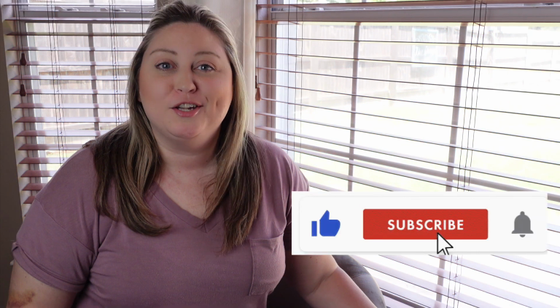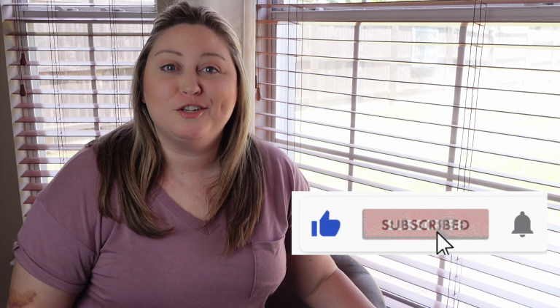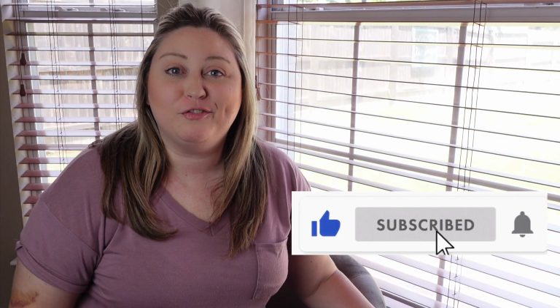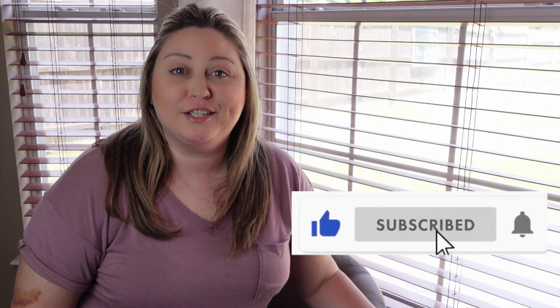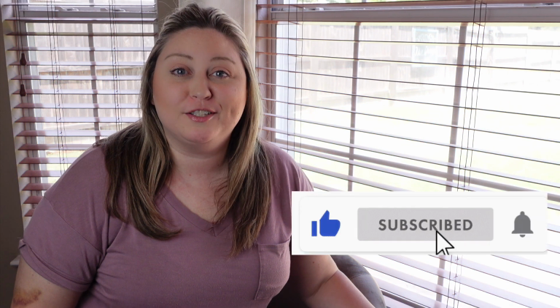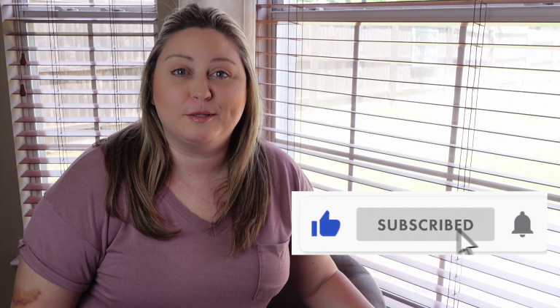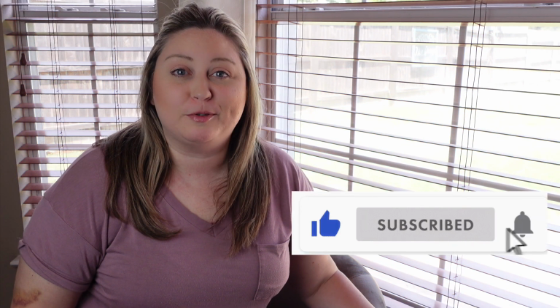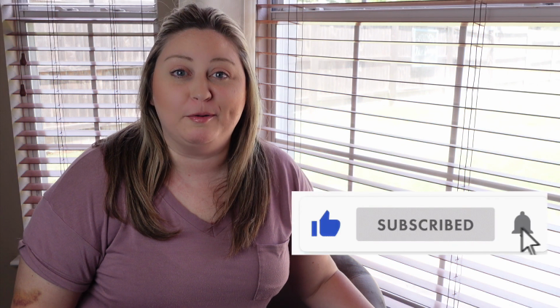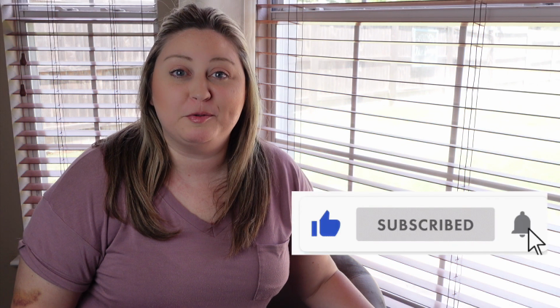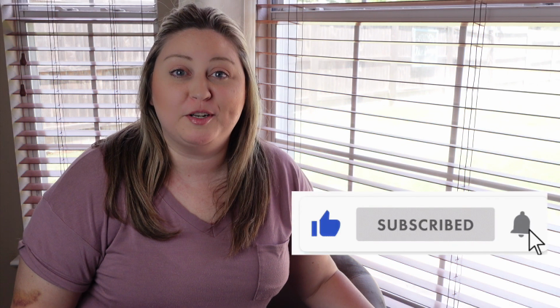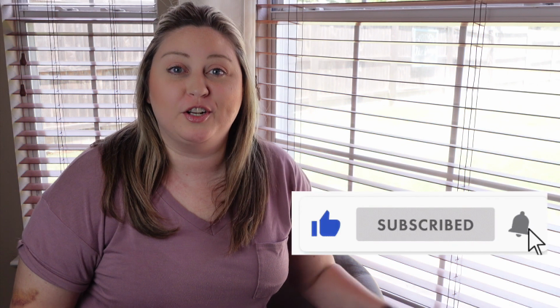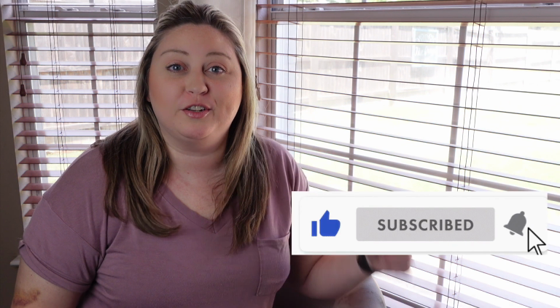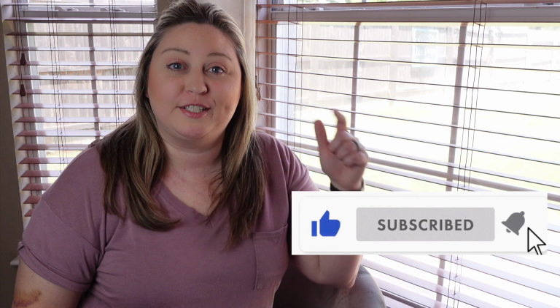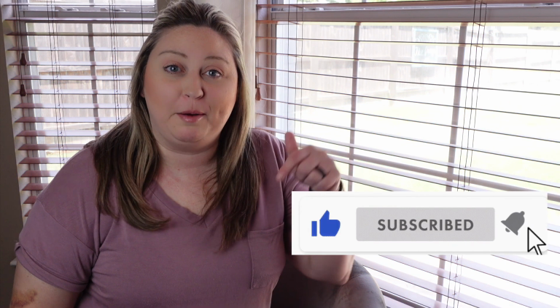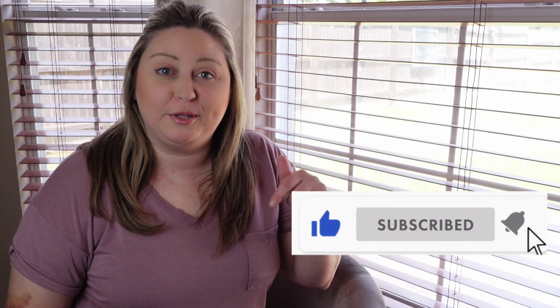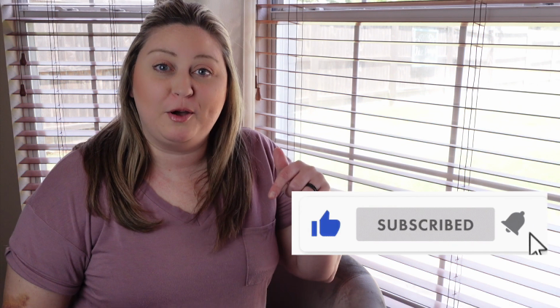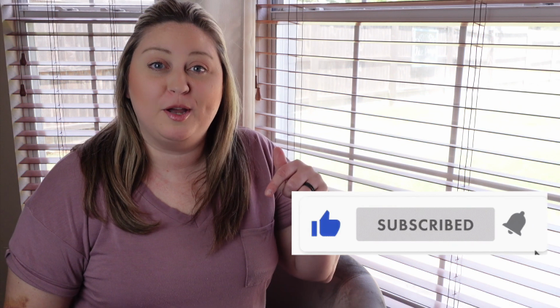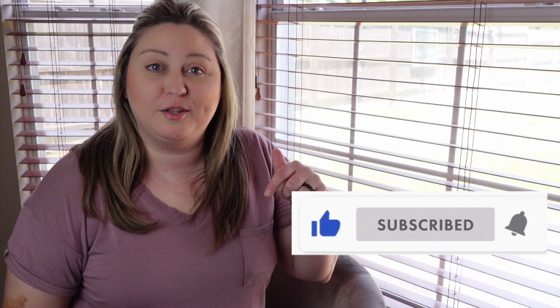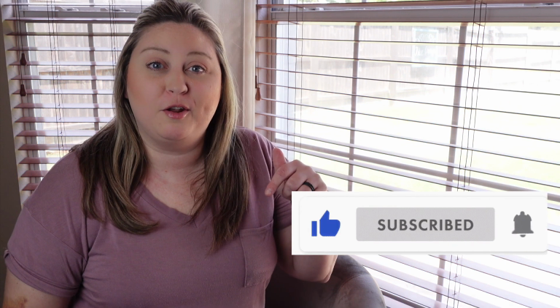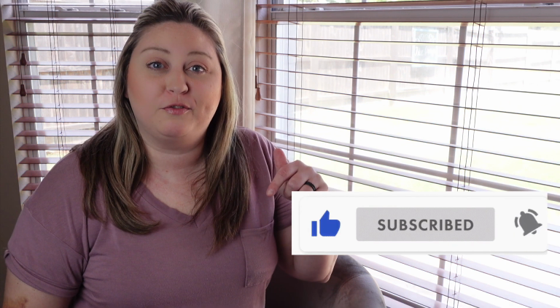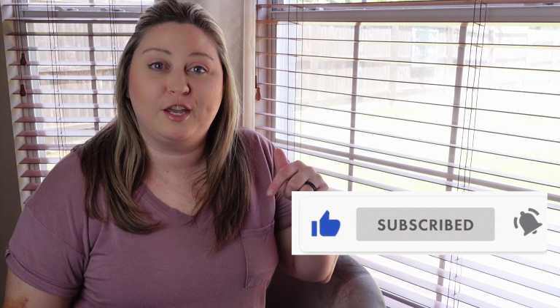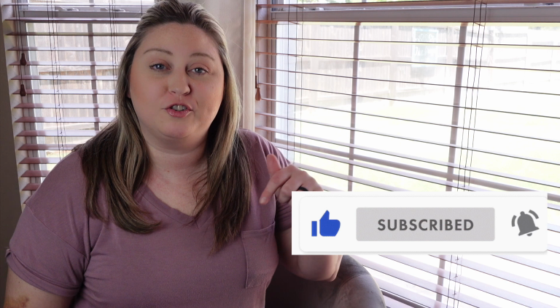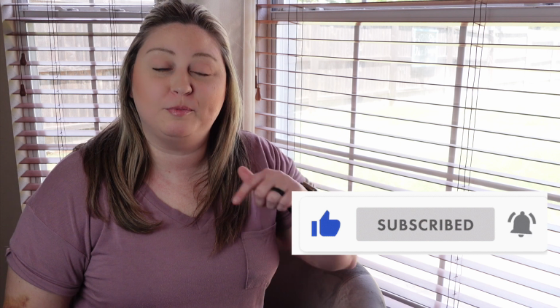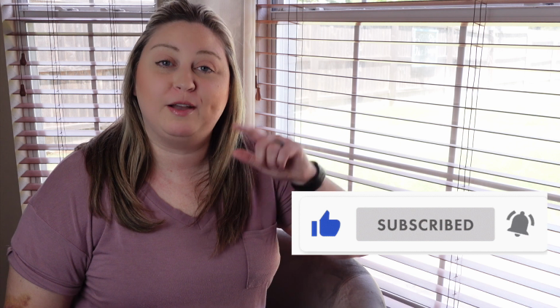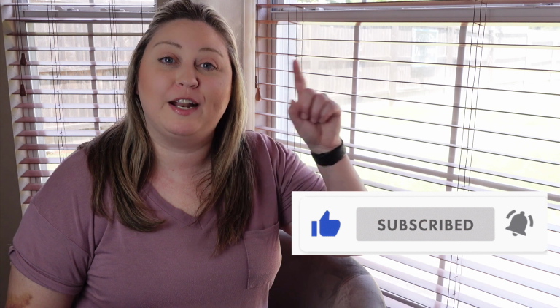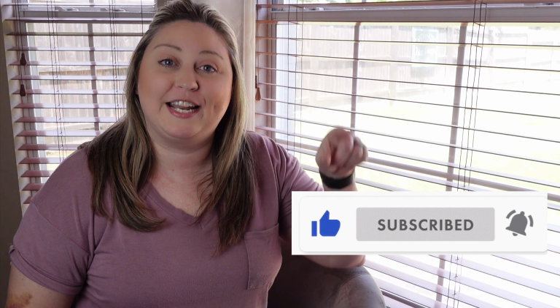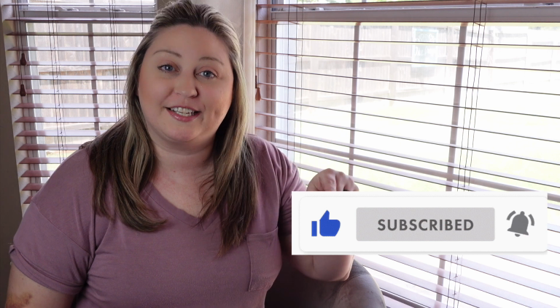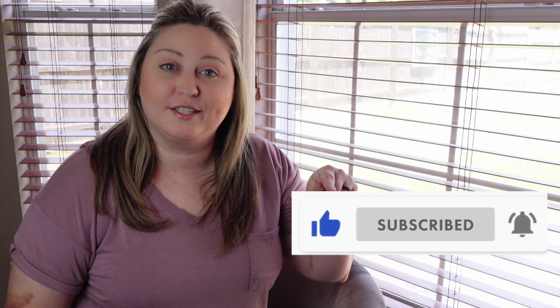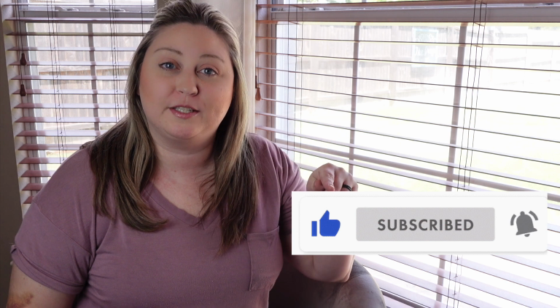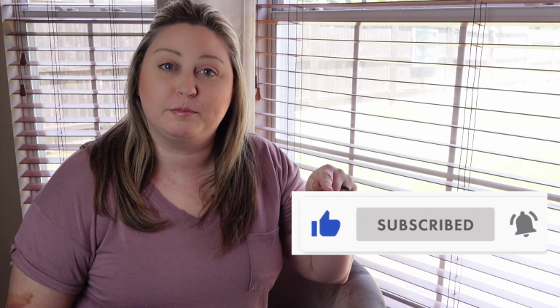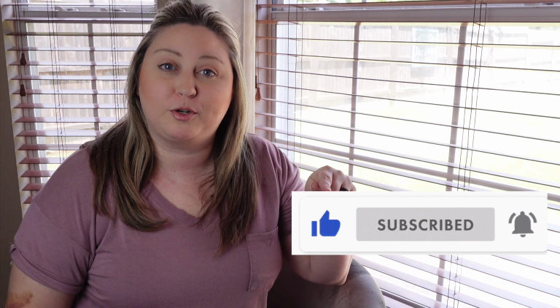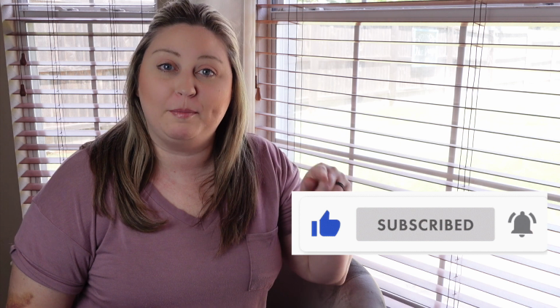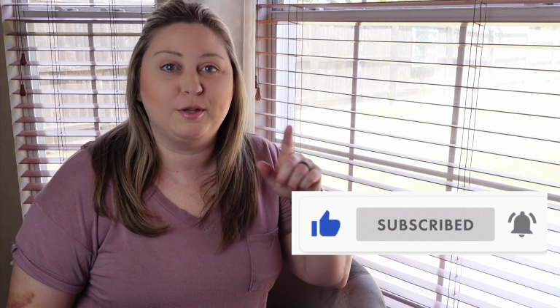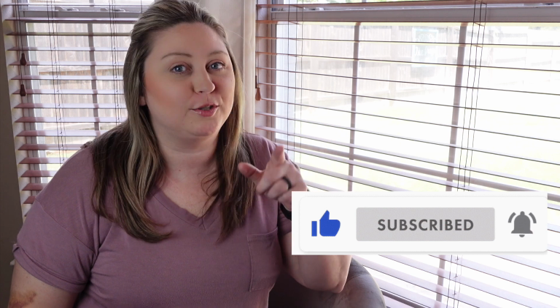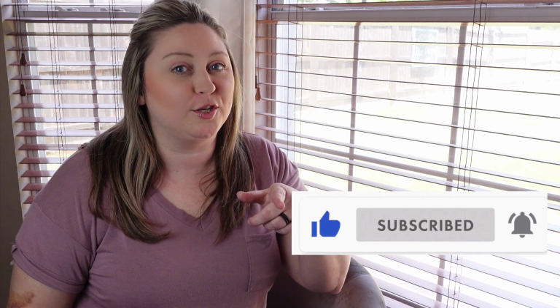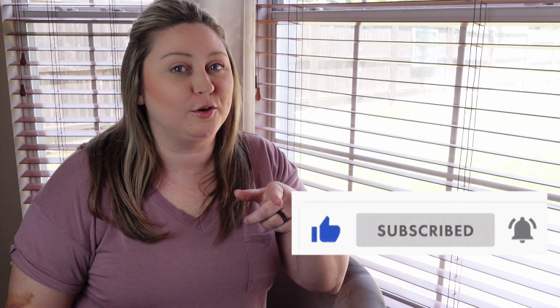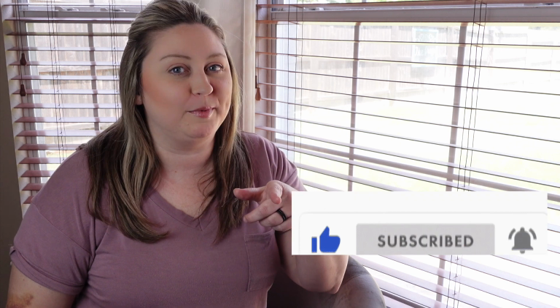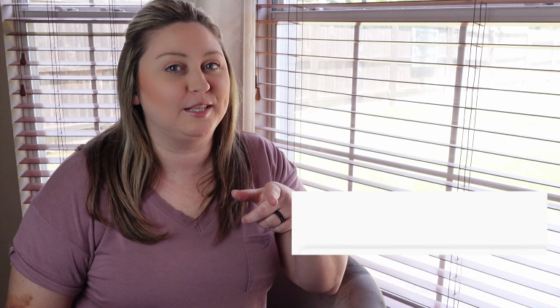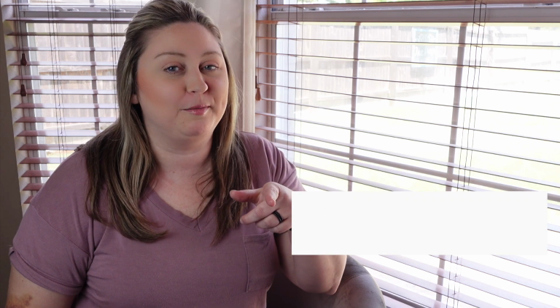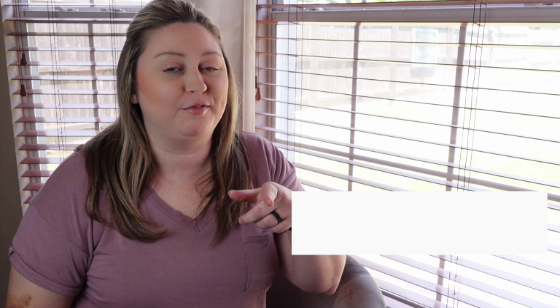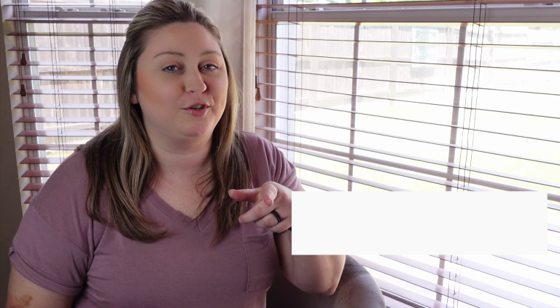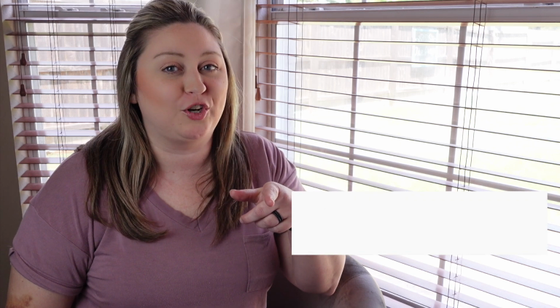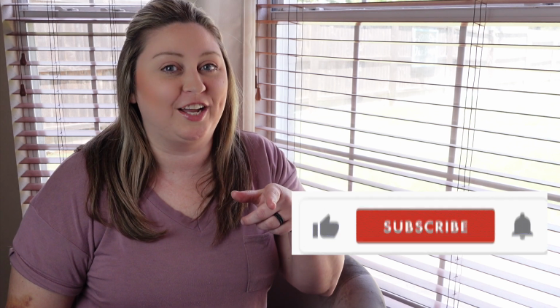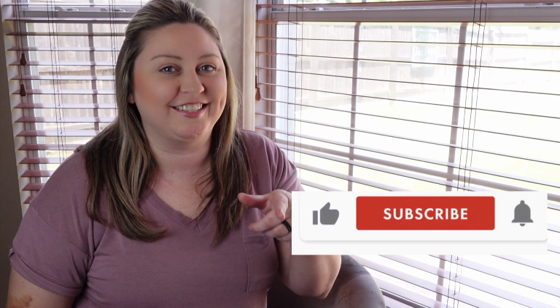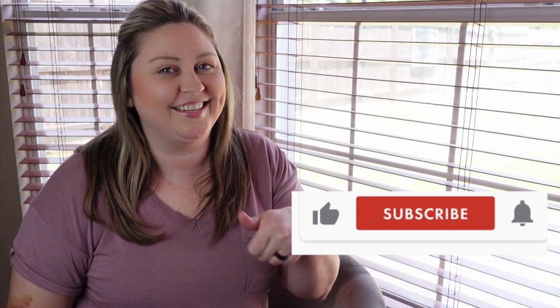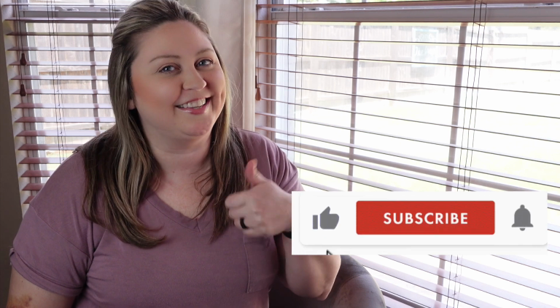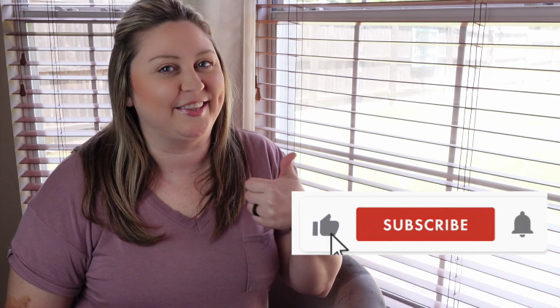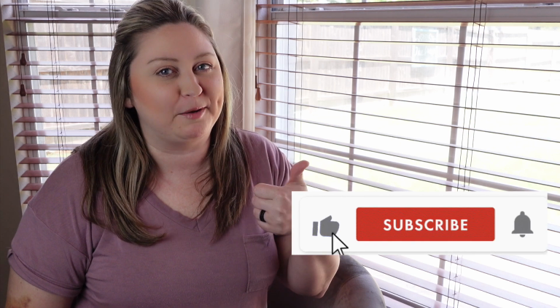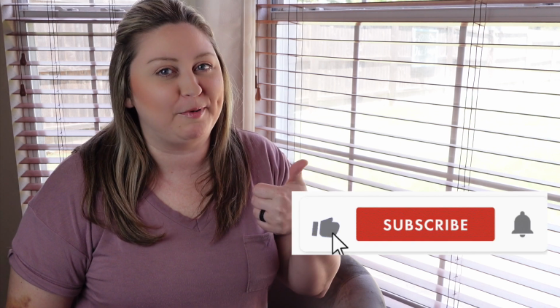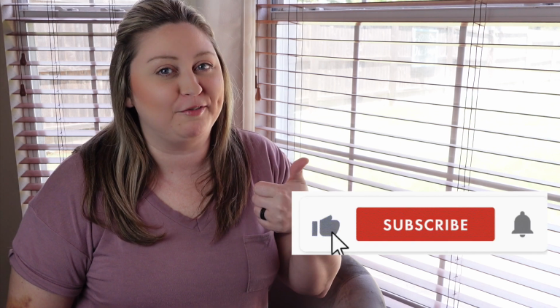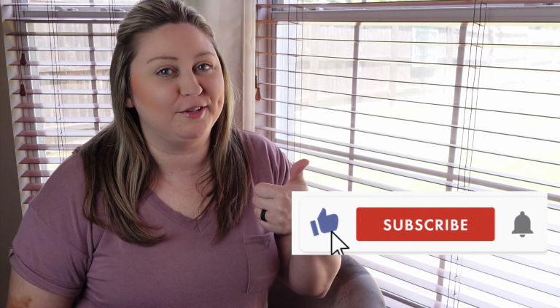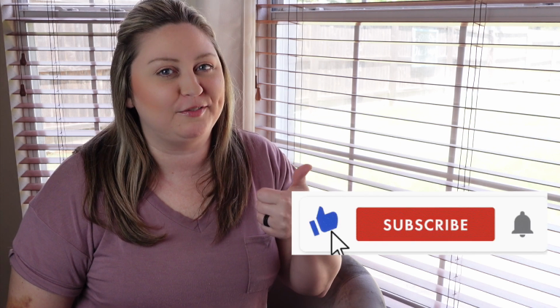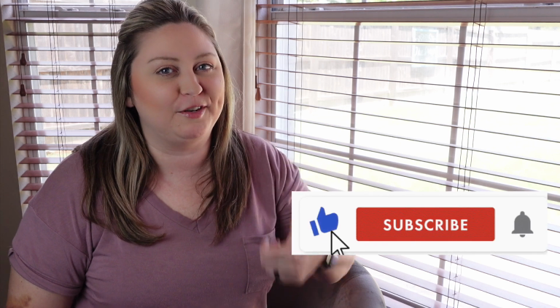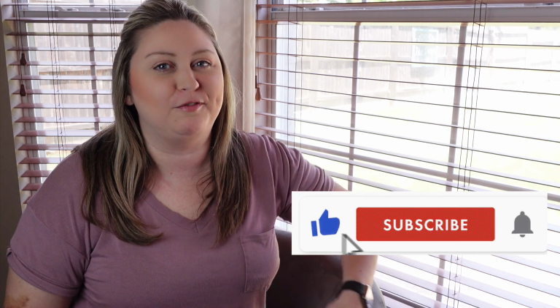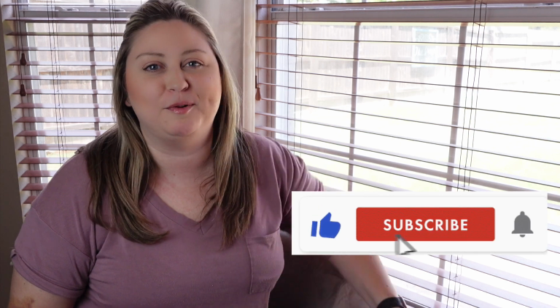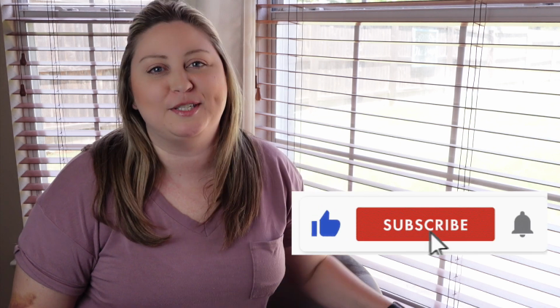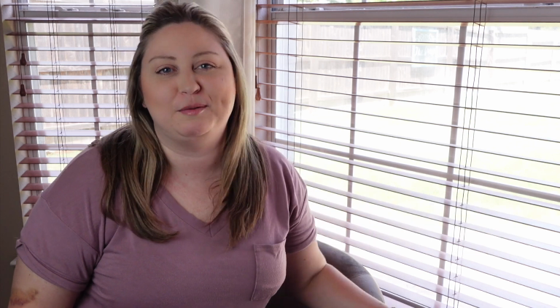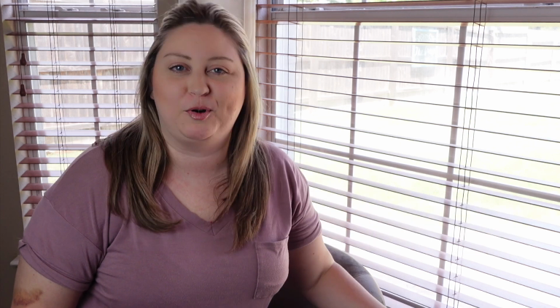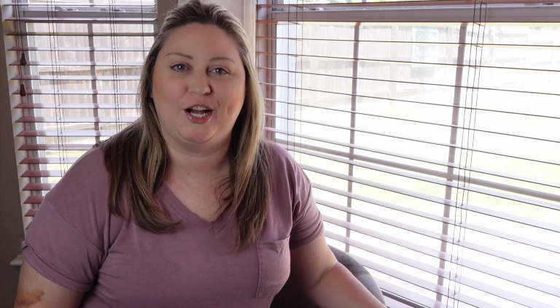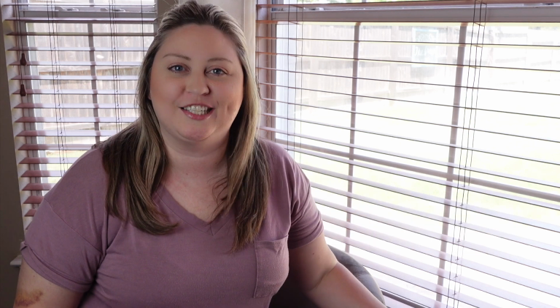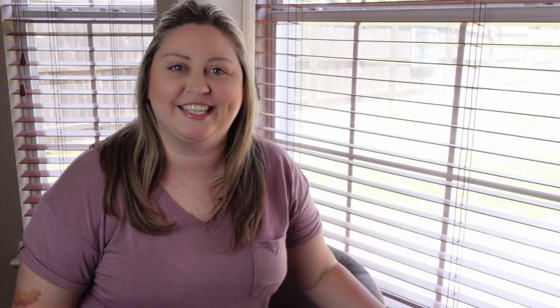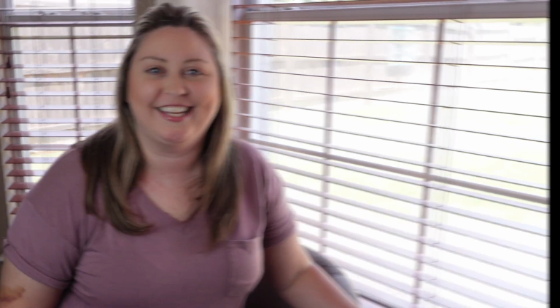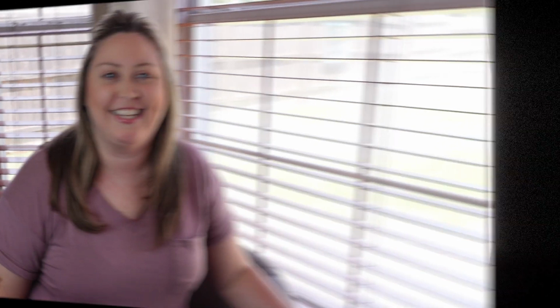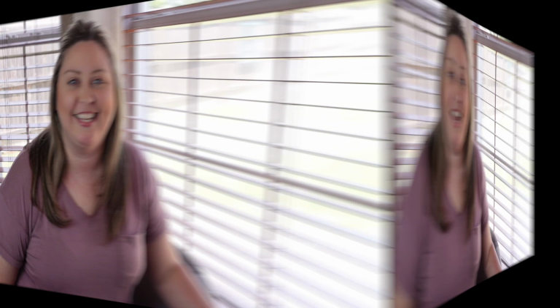Don't forget to subscribe to my channel down below. Hit the notification bell right next to the subscribe button so you don't miss any of my future content. Hit the like button for this video if you want to see more content like it.